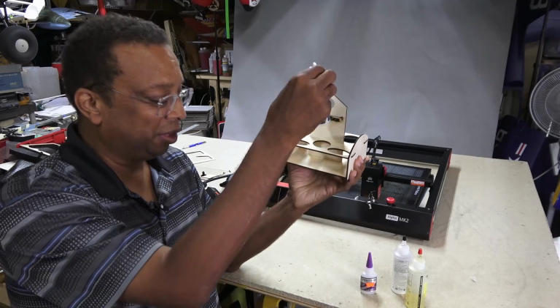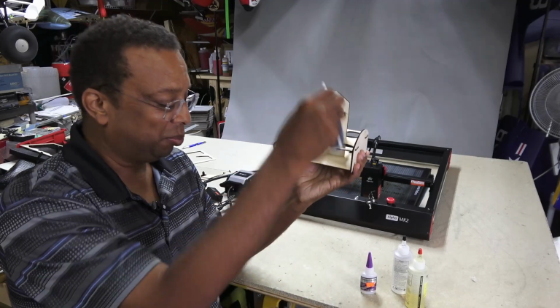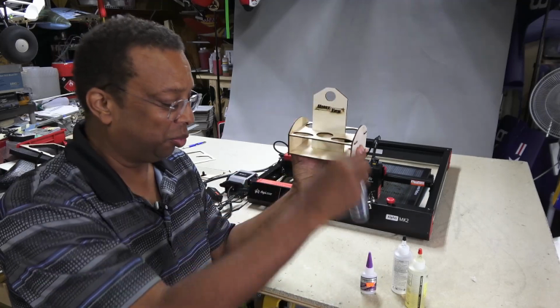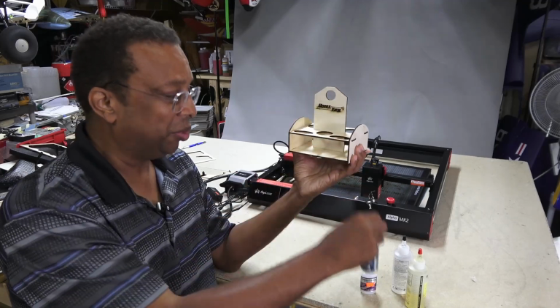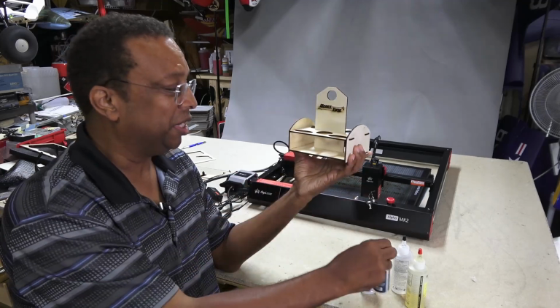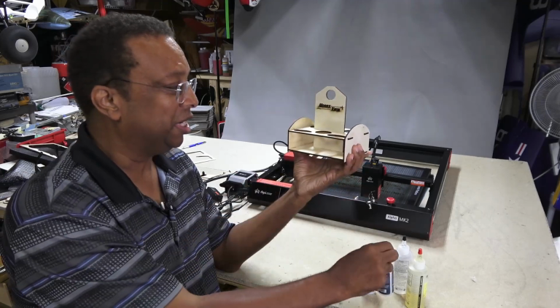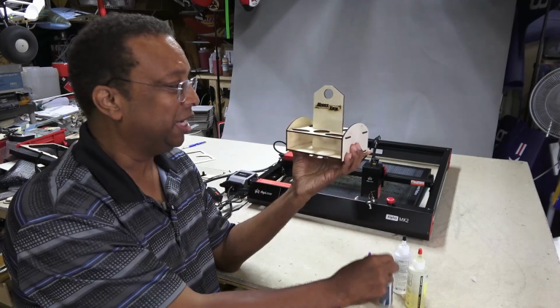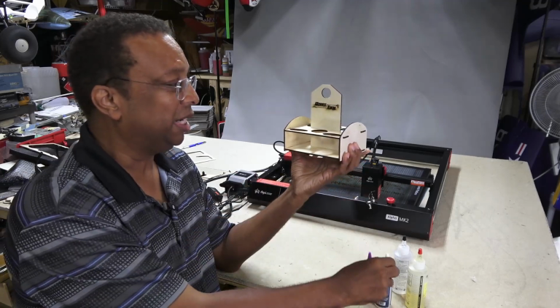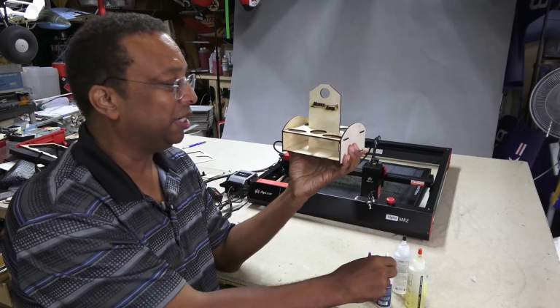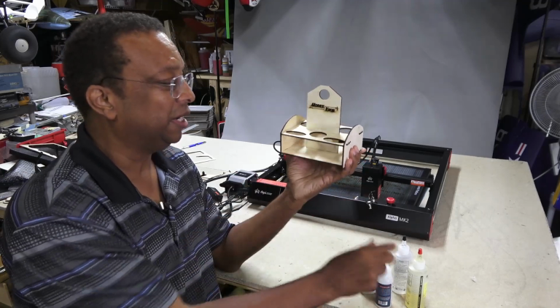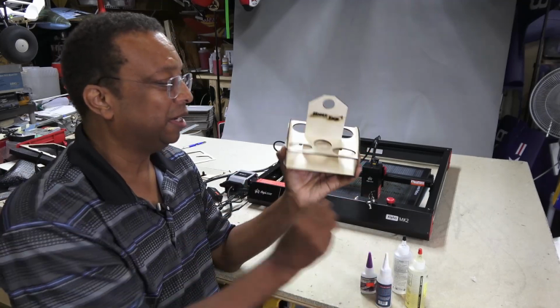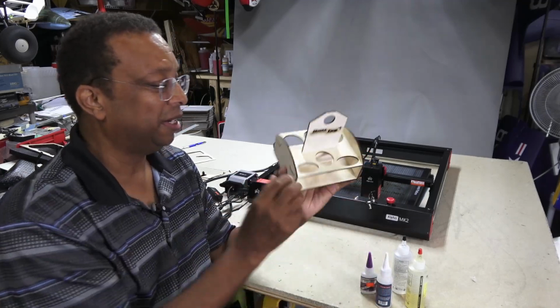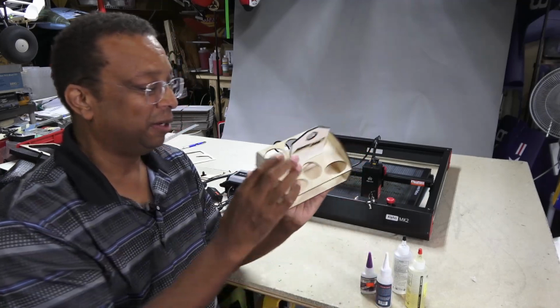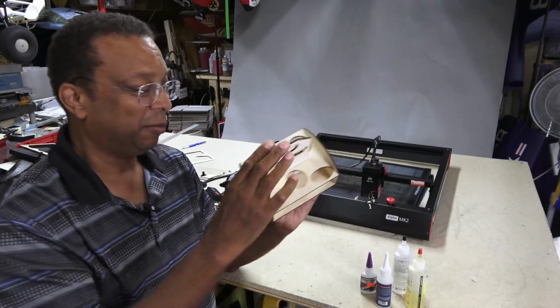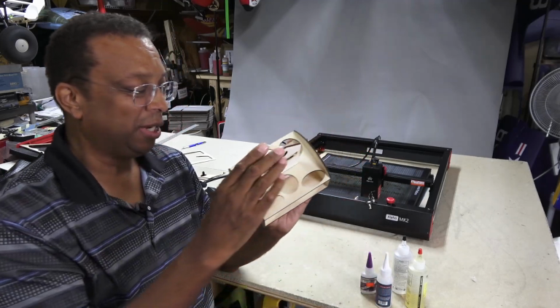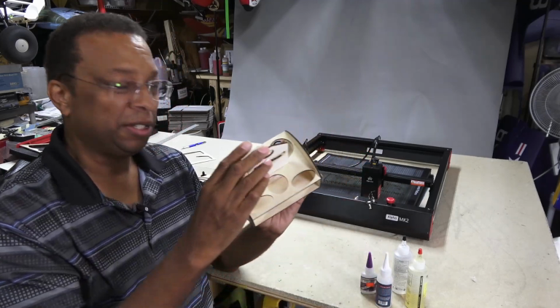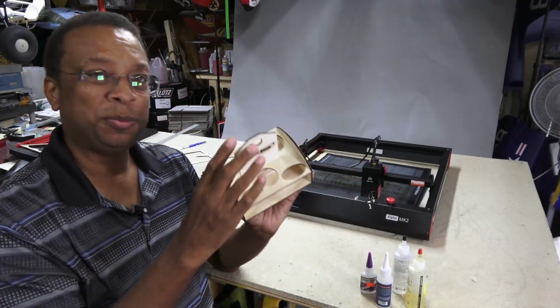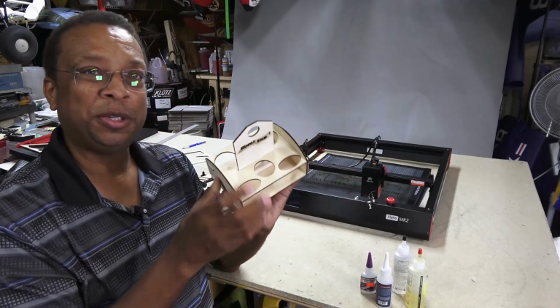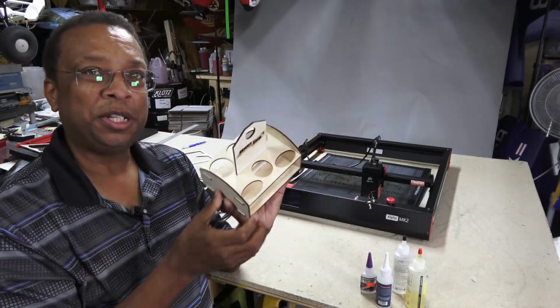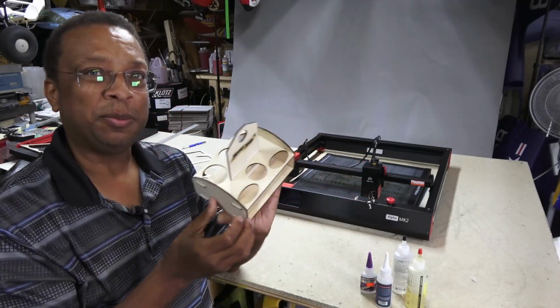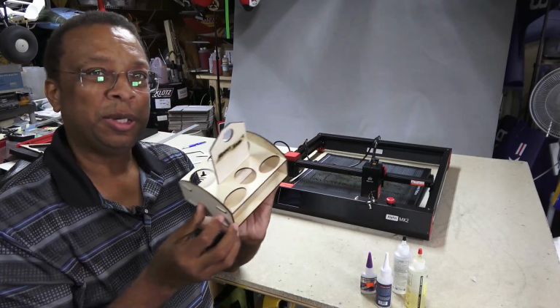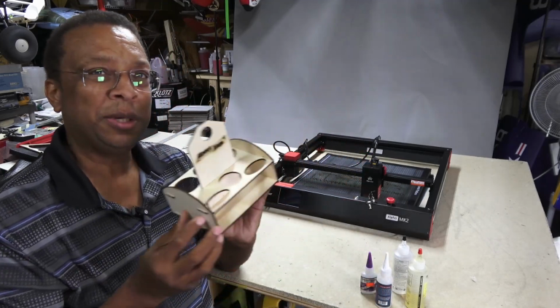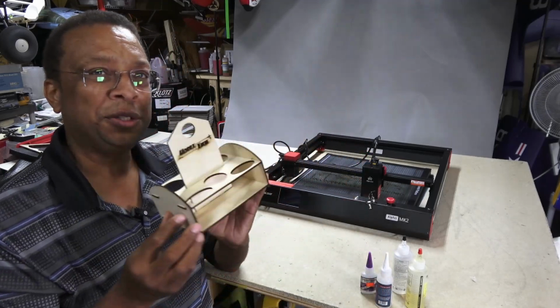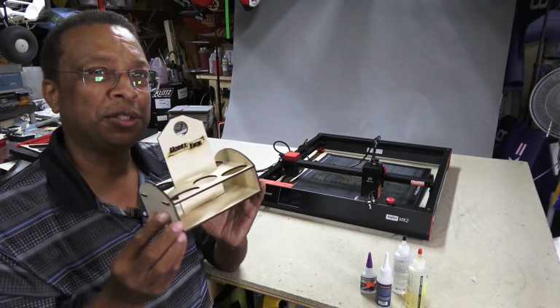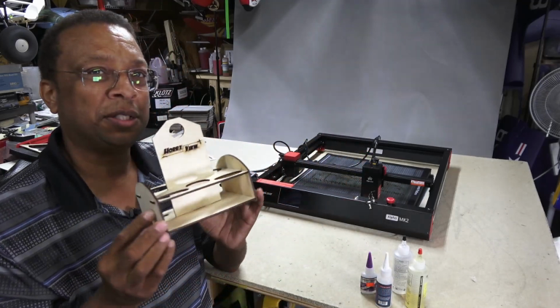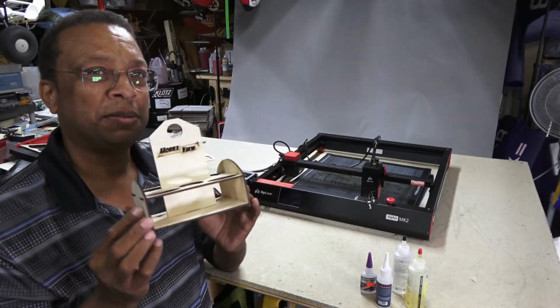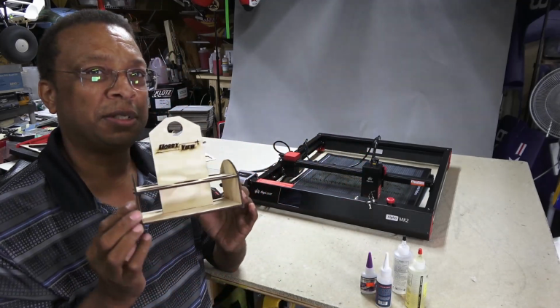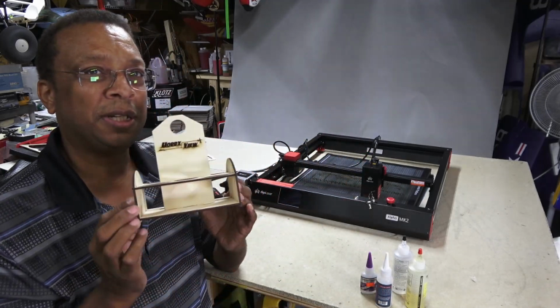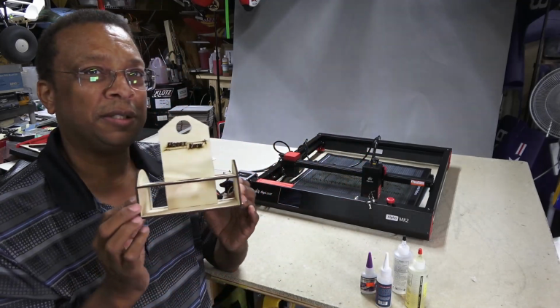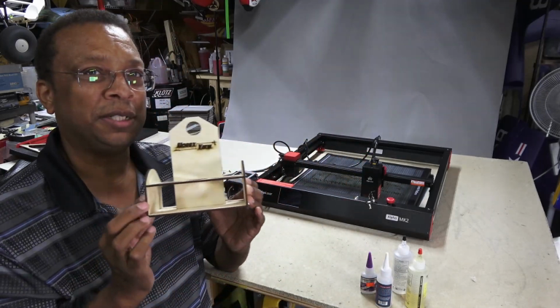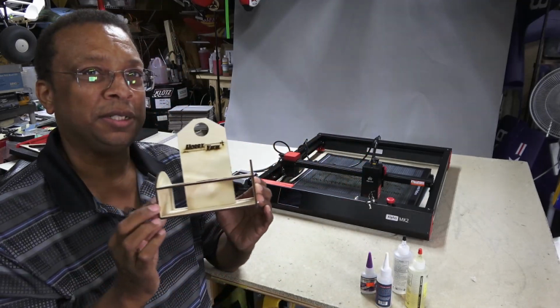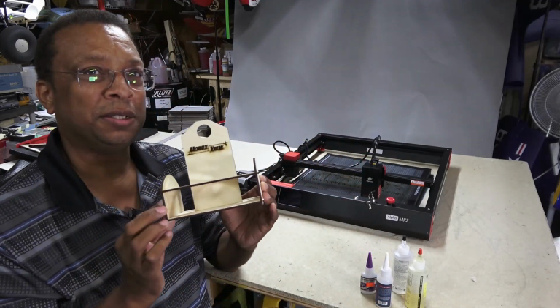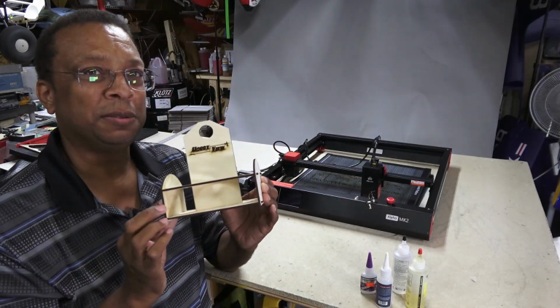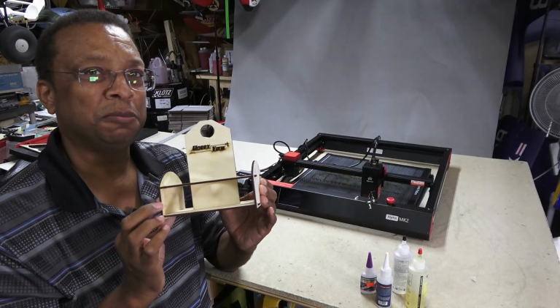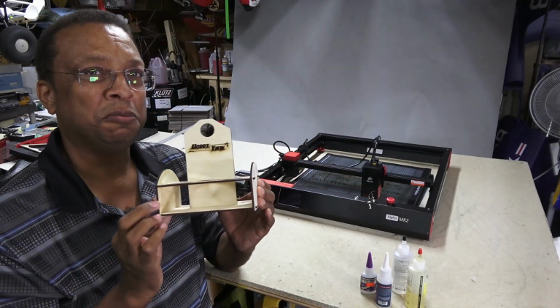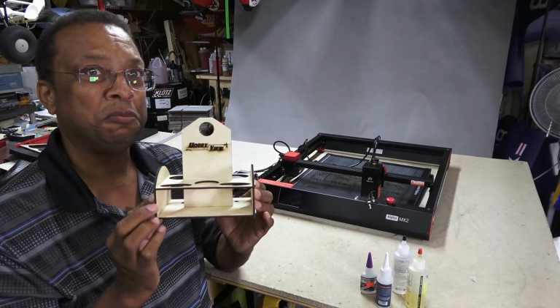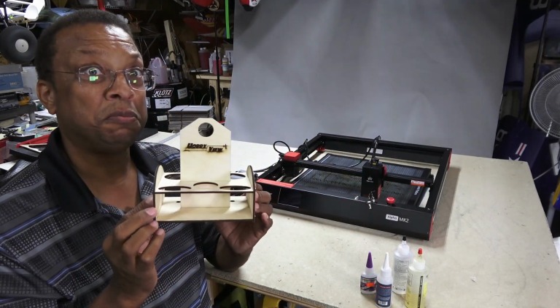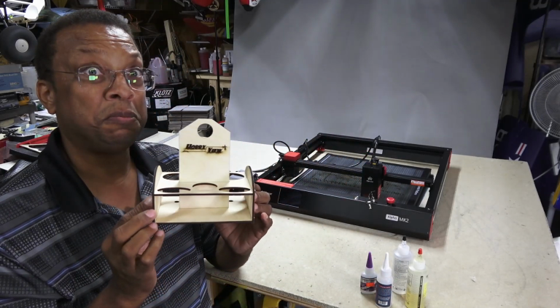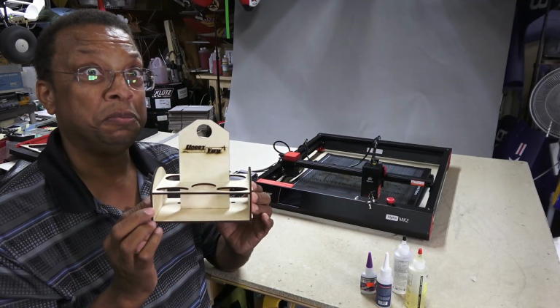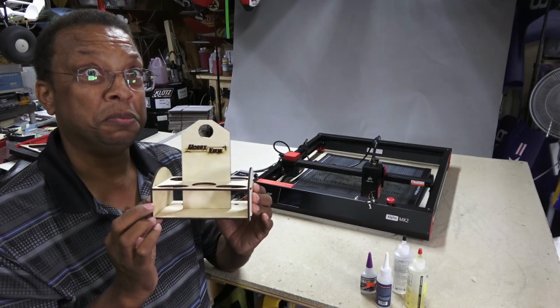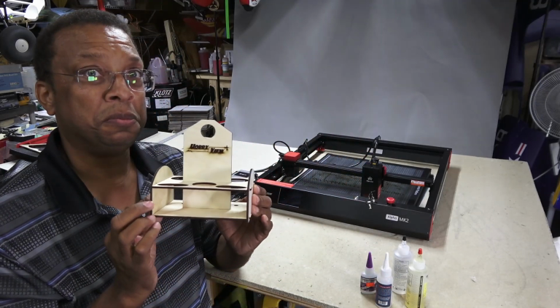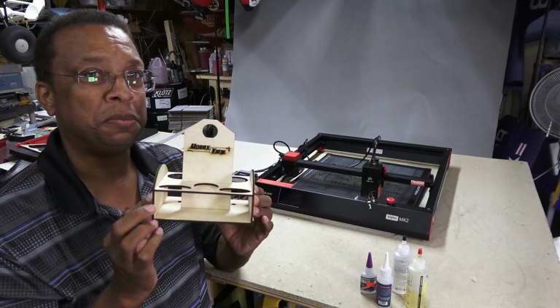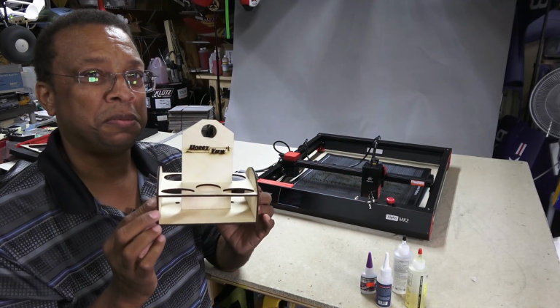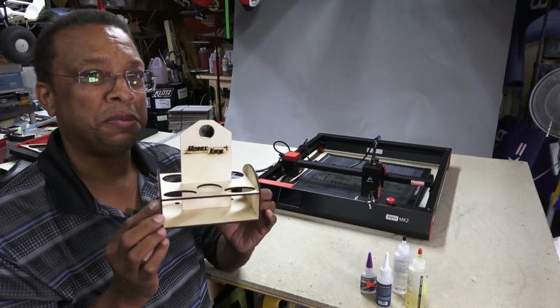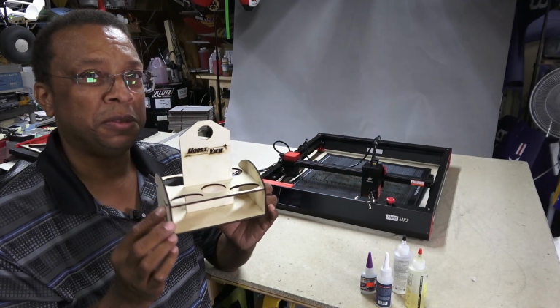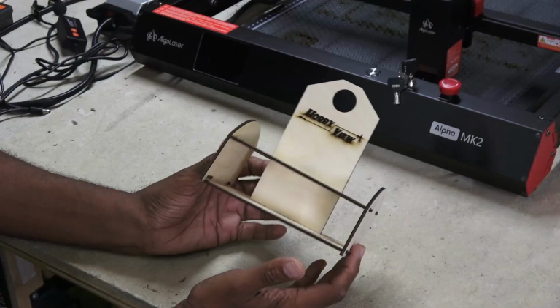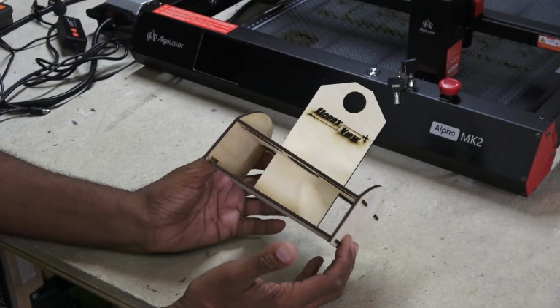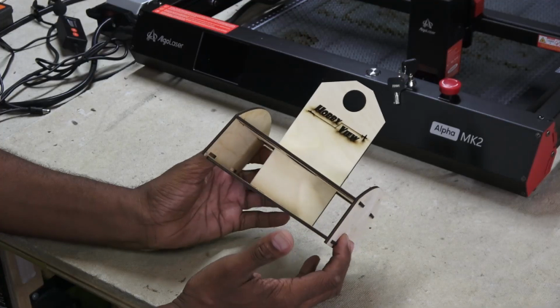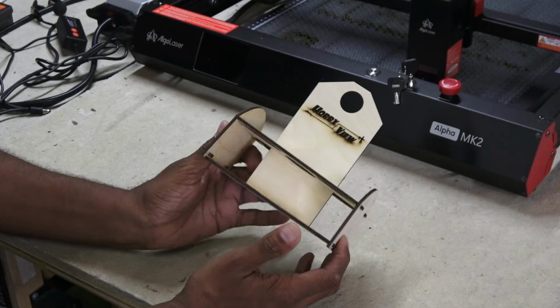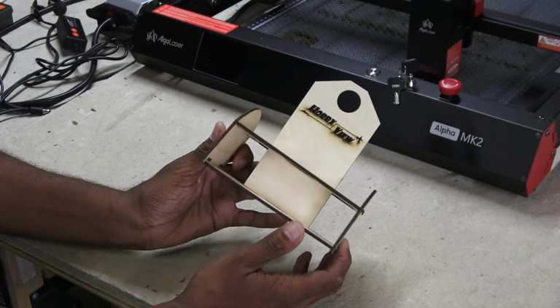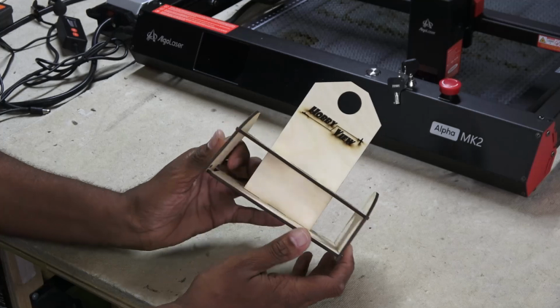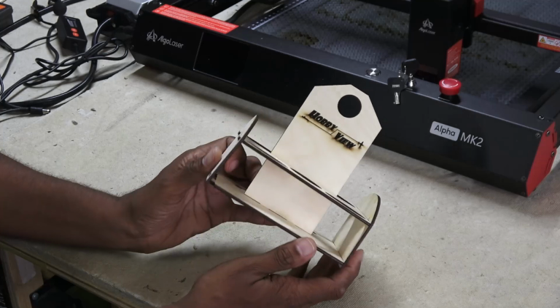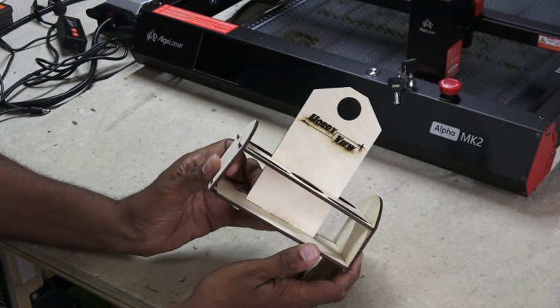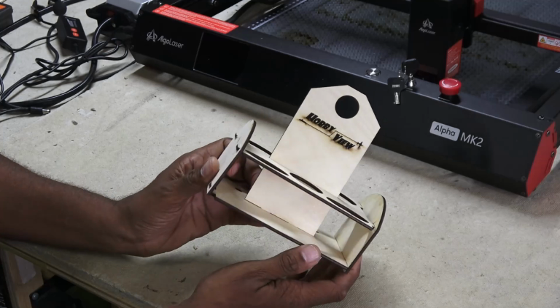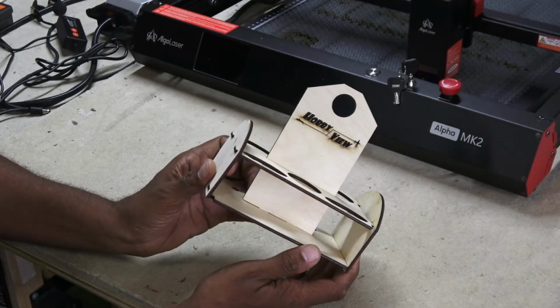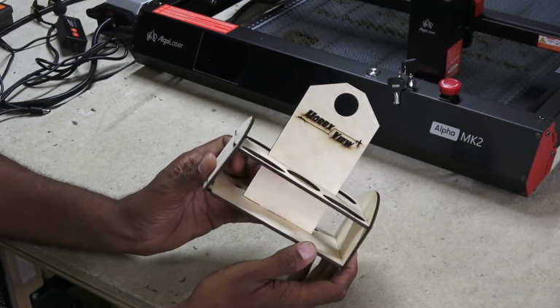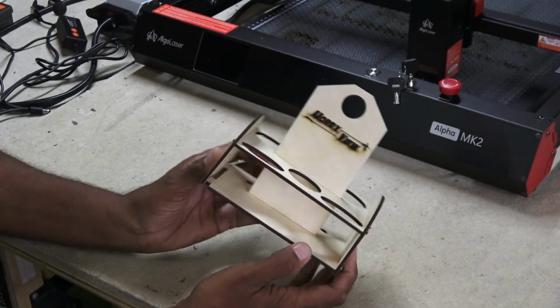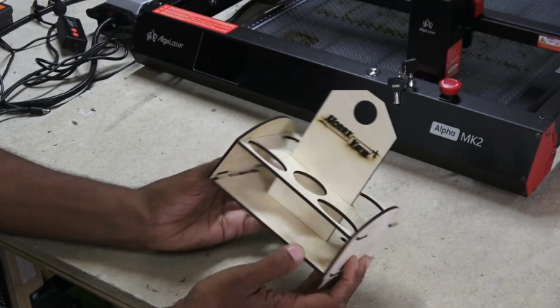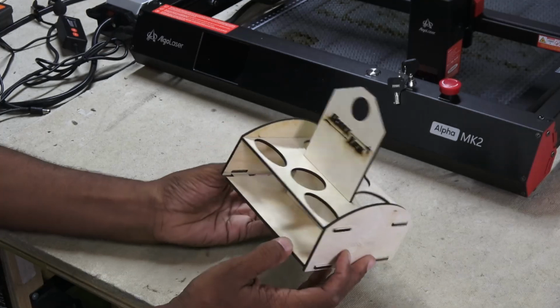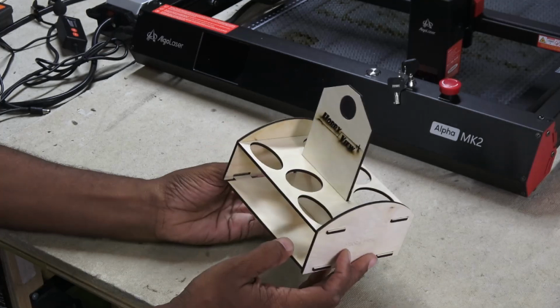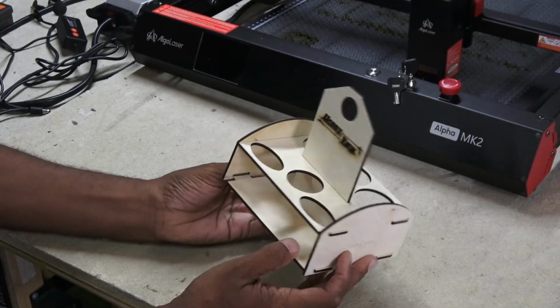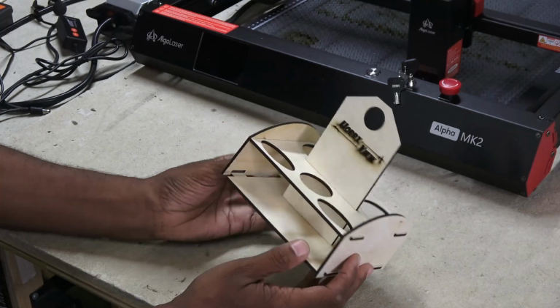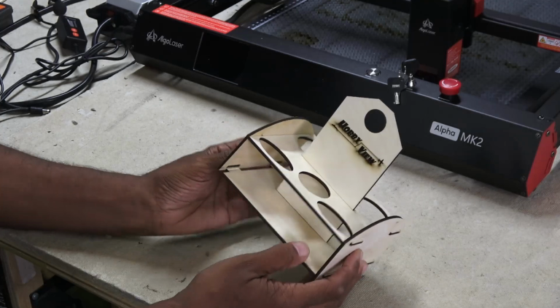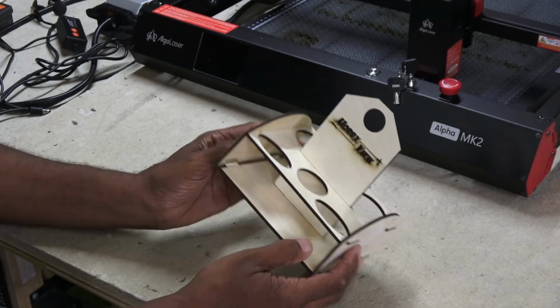This is really pretty neat. Maybe I should sell these — nah, who would want a piece of junk like this?